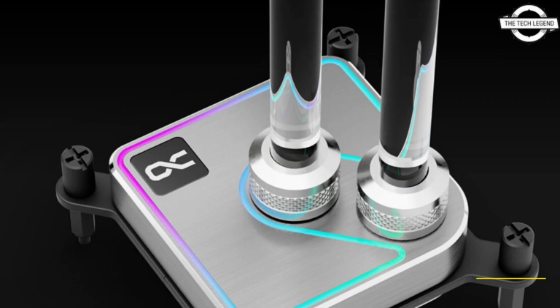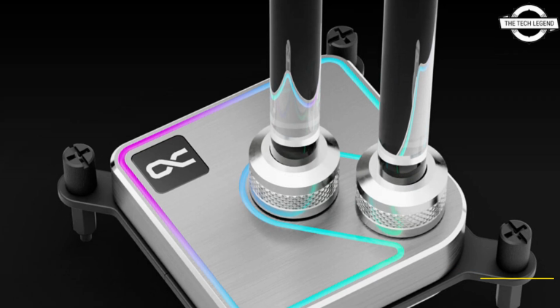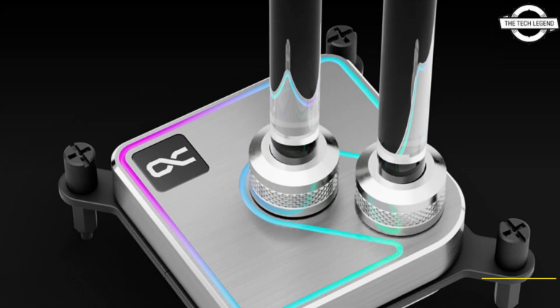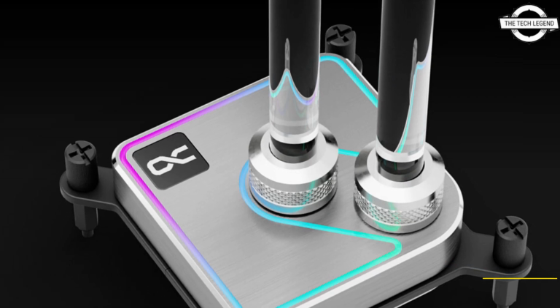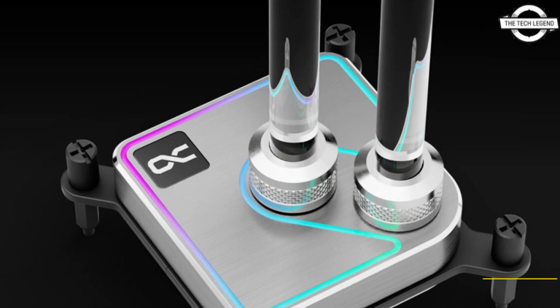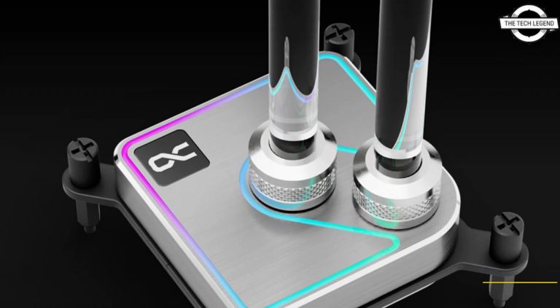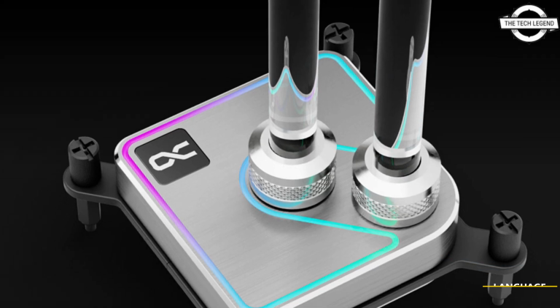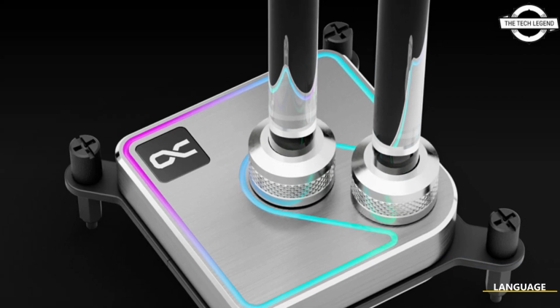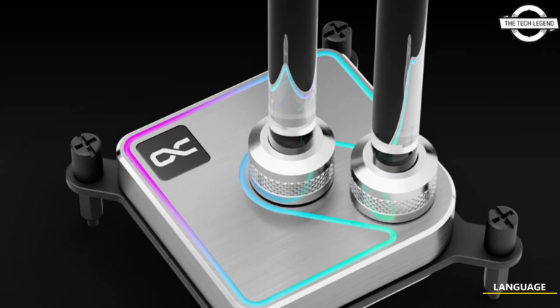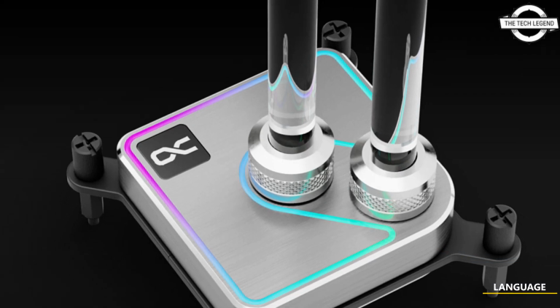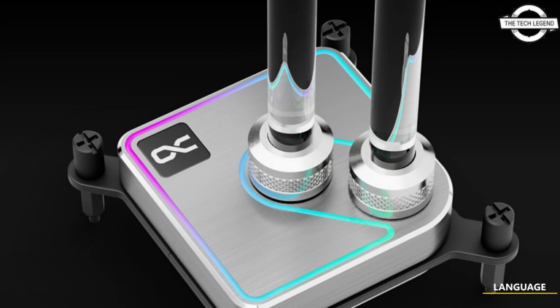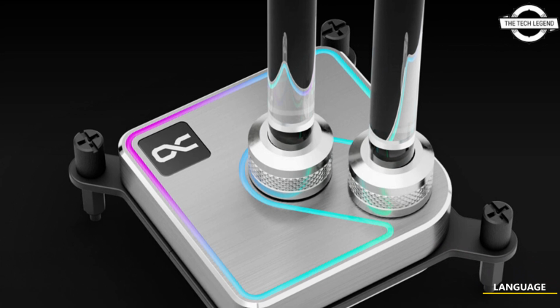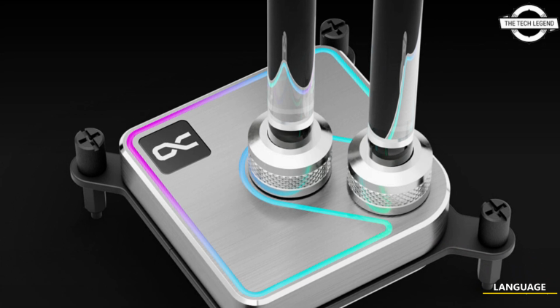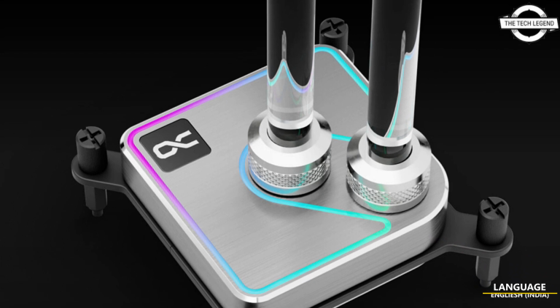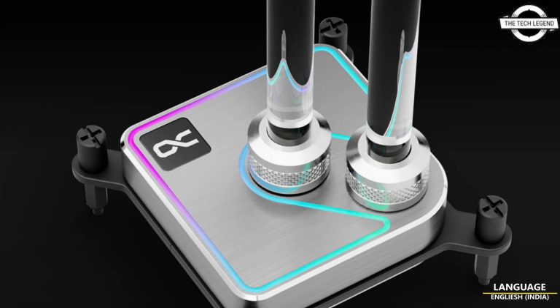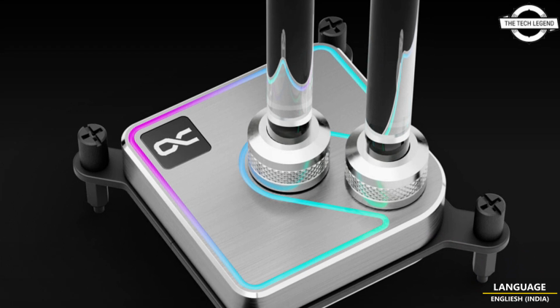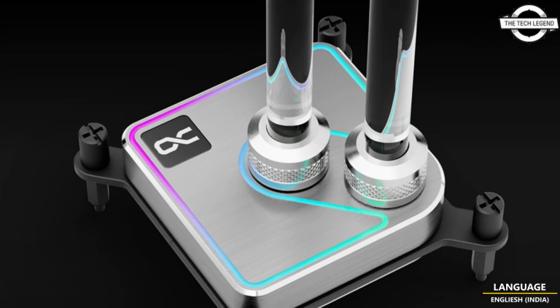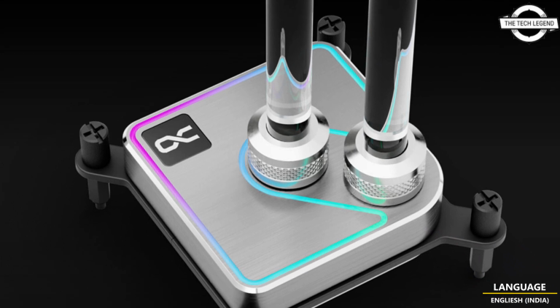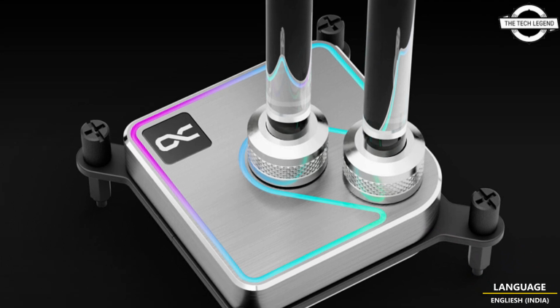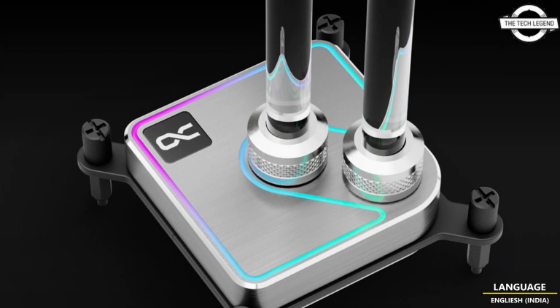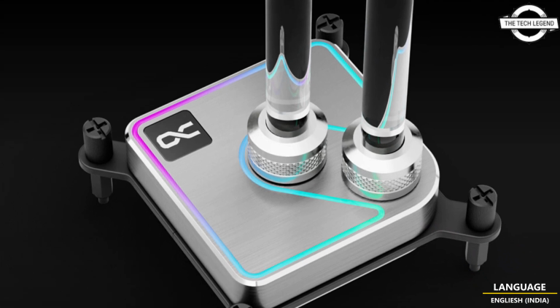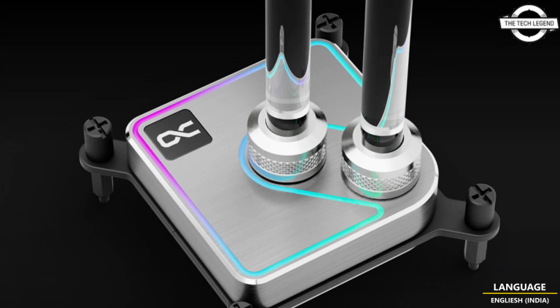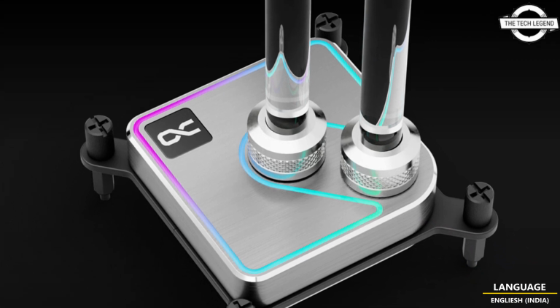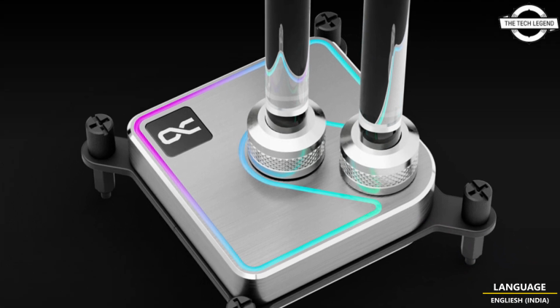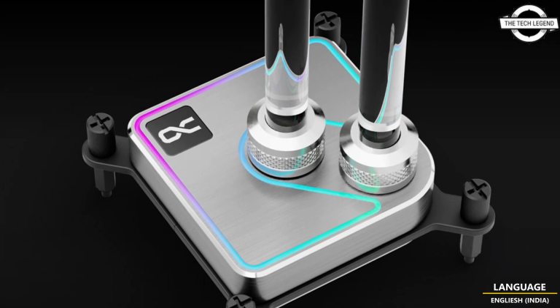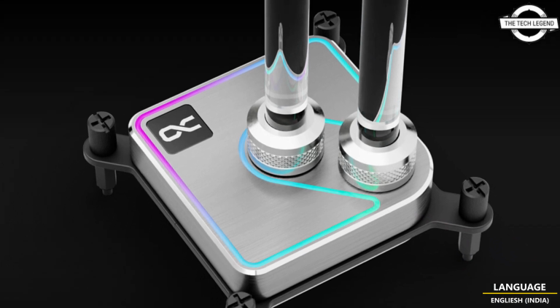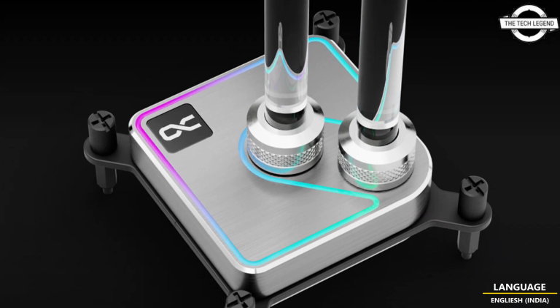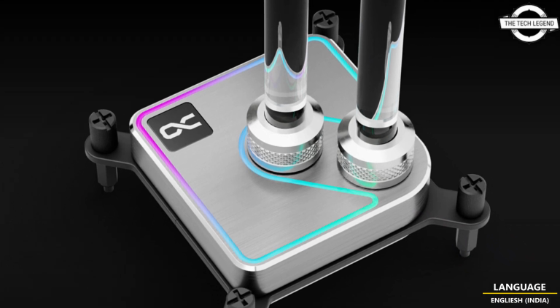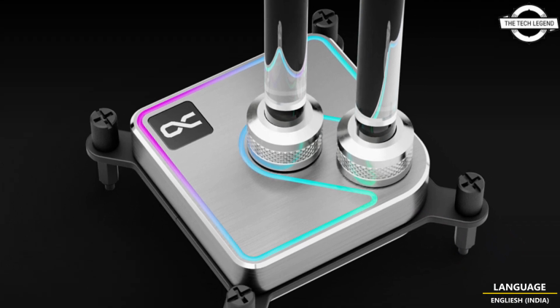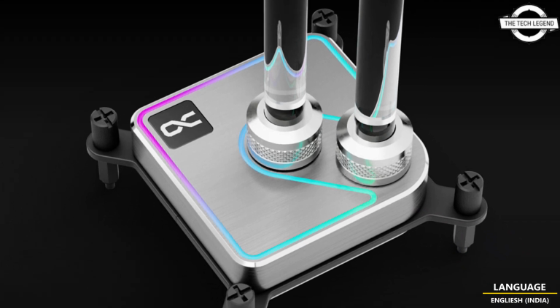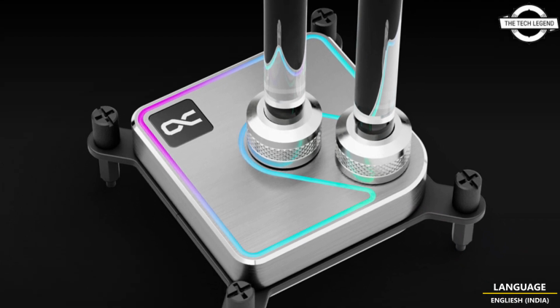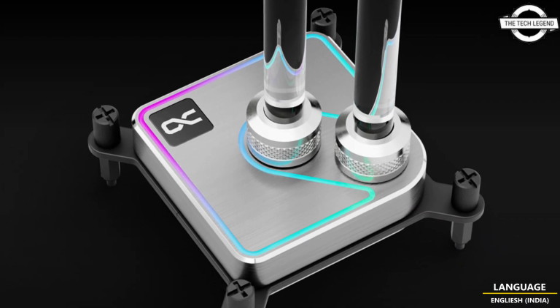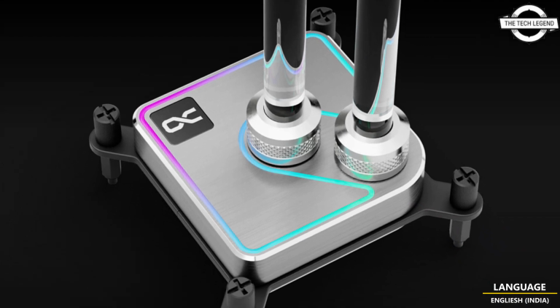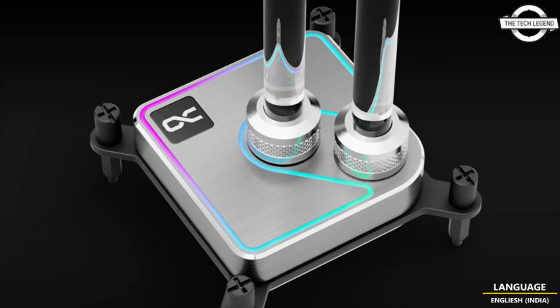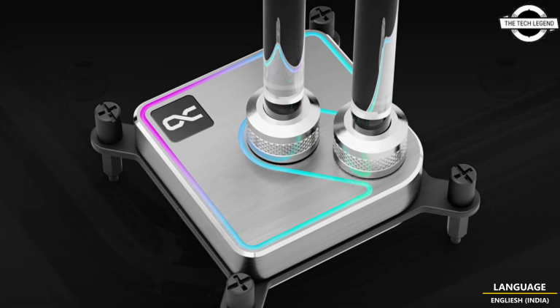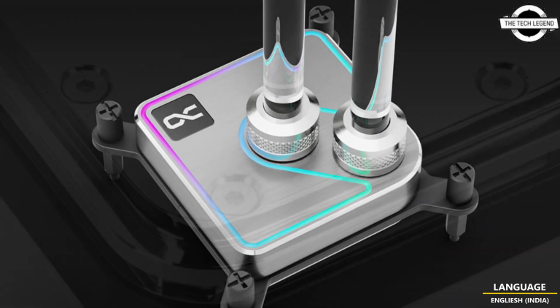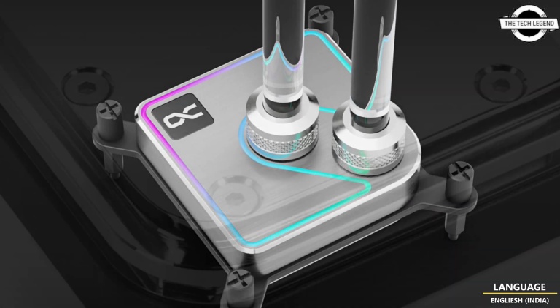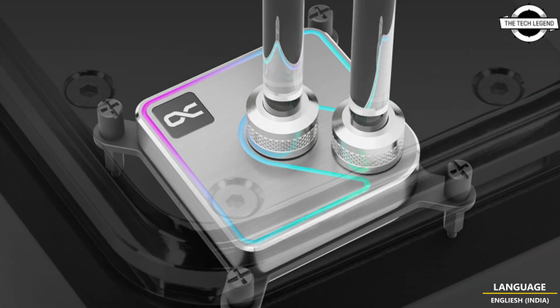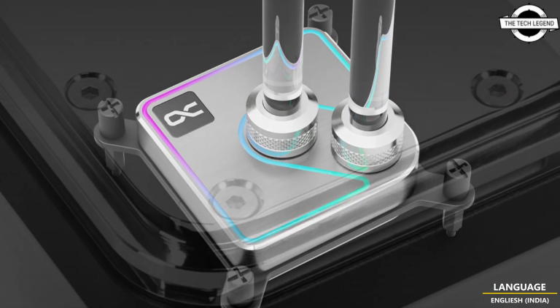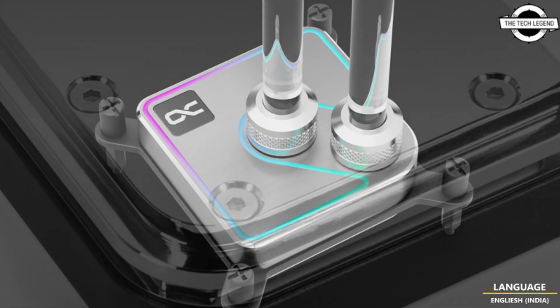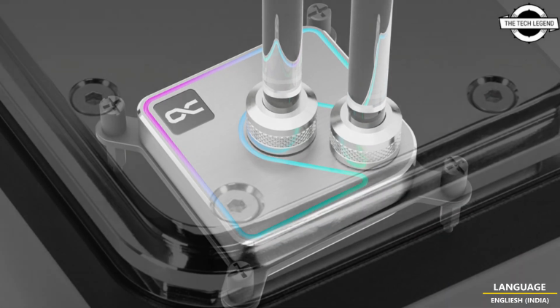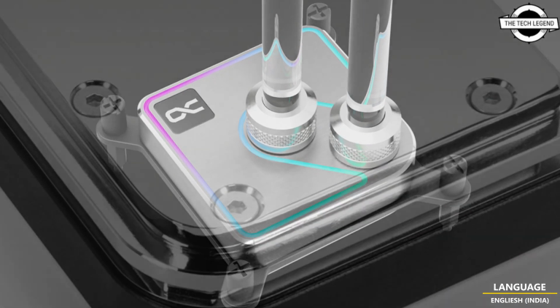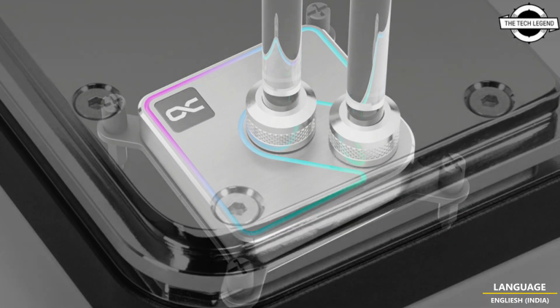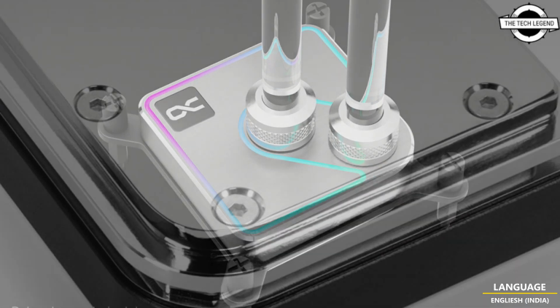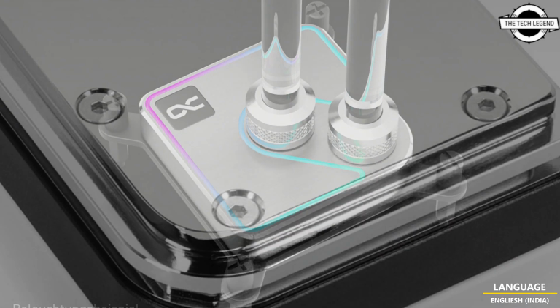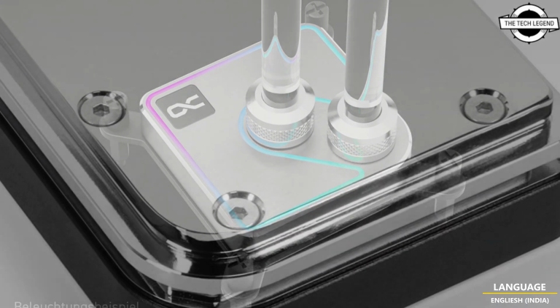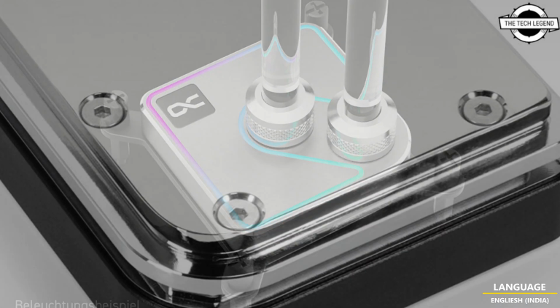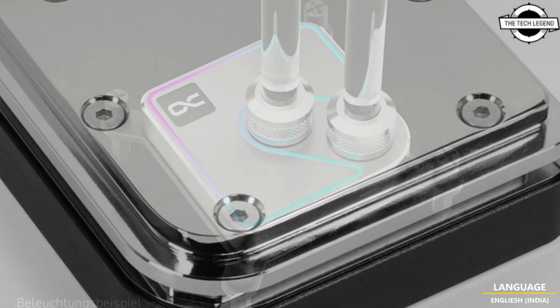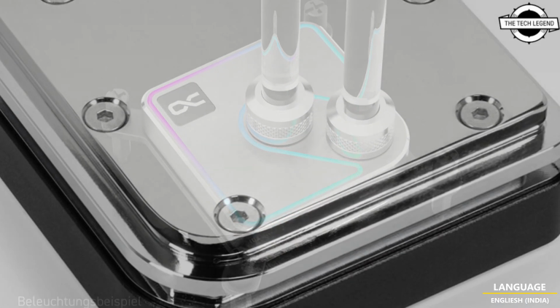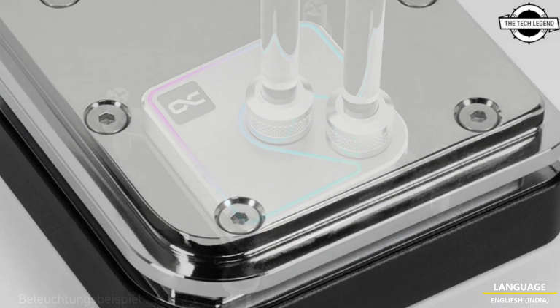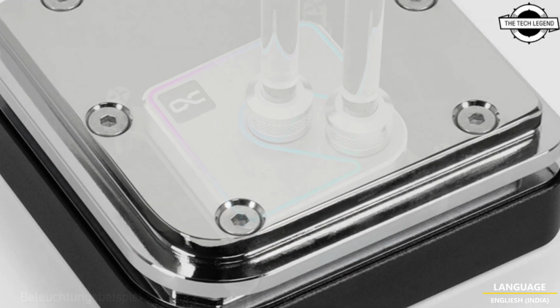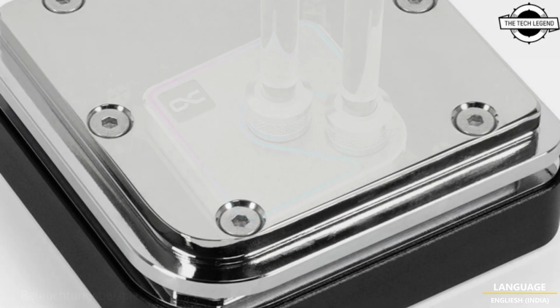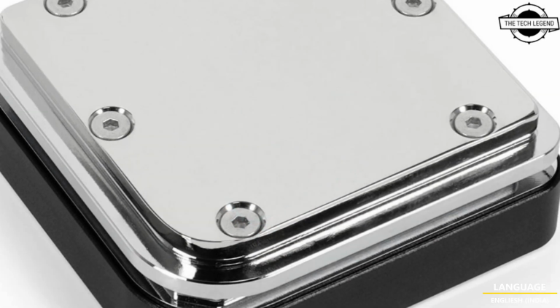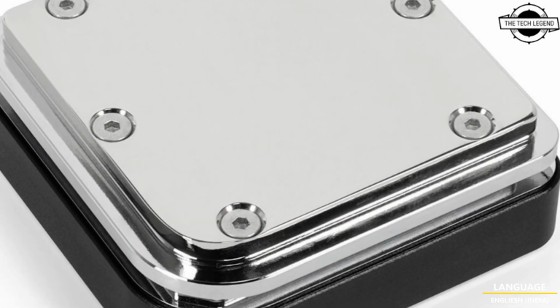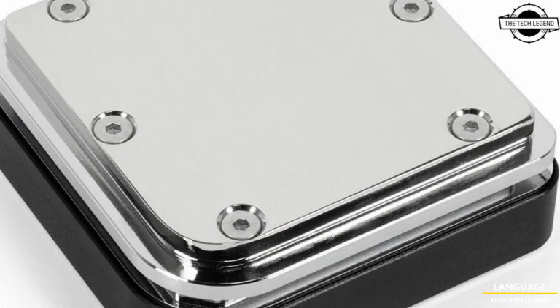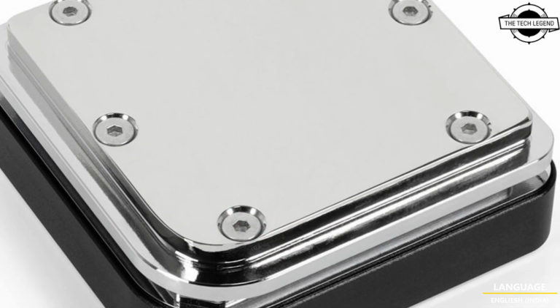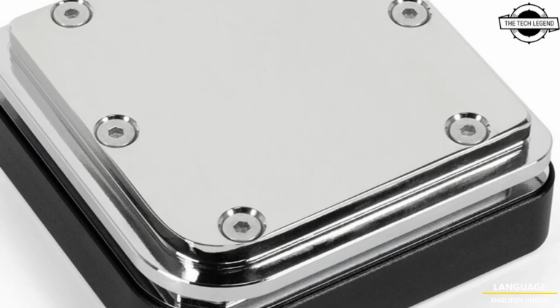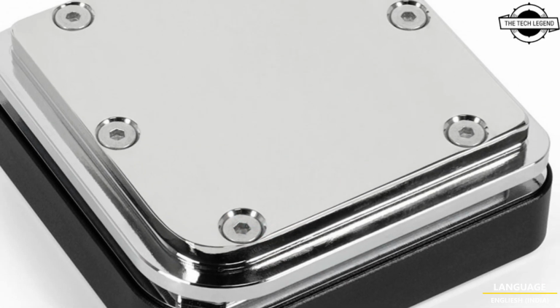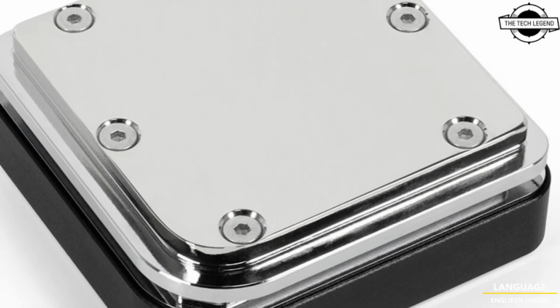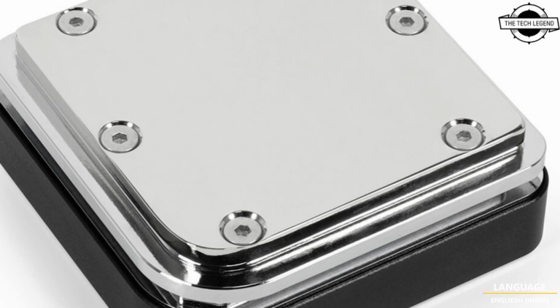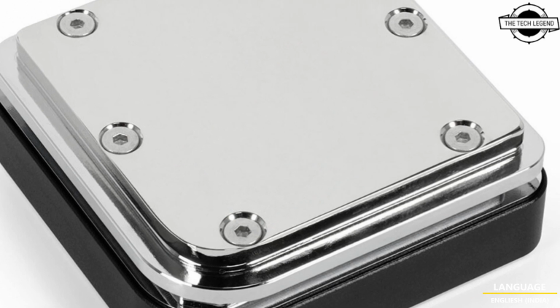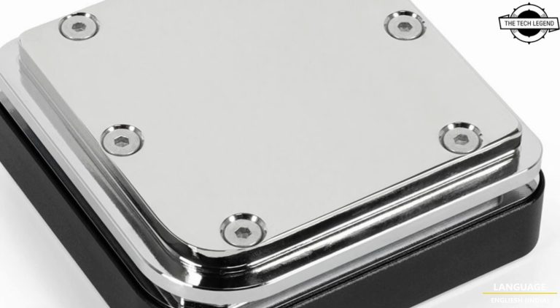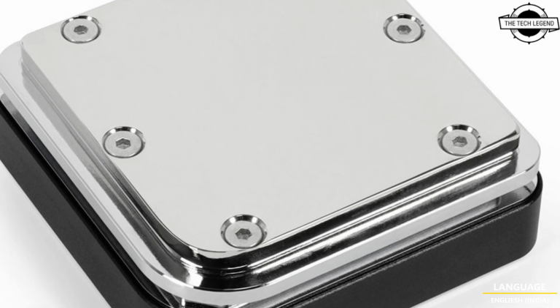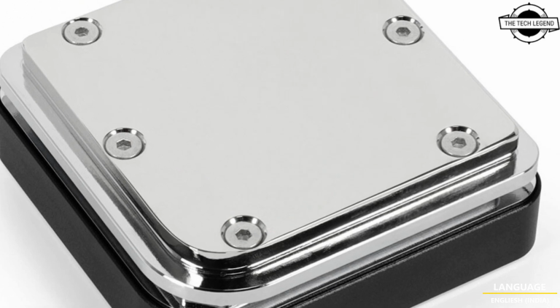Hello friends, welcome to the TechLizzen channel. Today I will talk about Alphagool's Core 1 Series CPU water blocks.